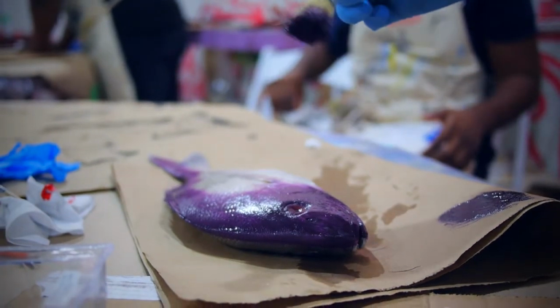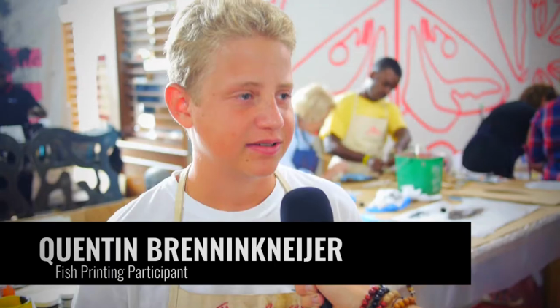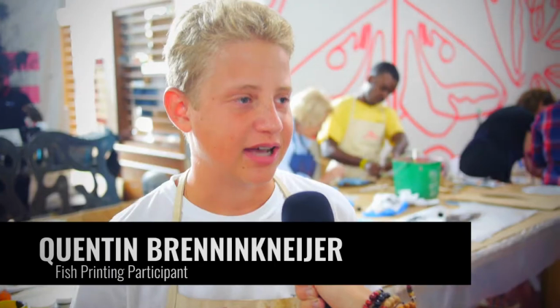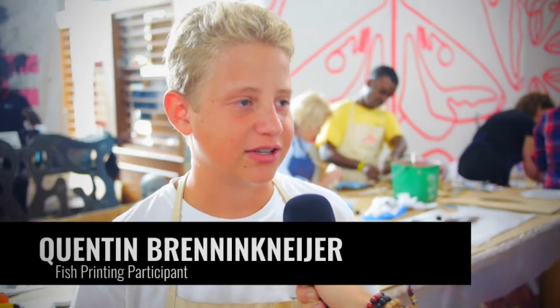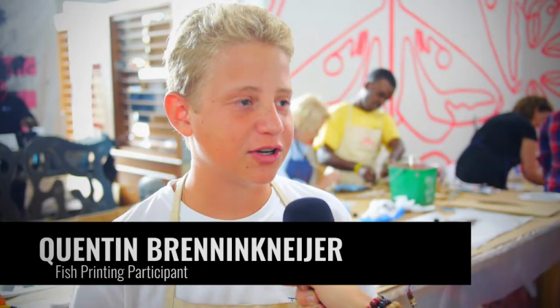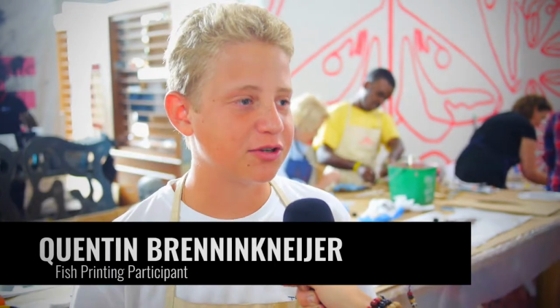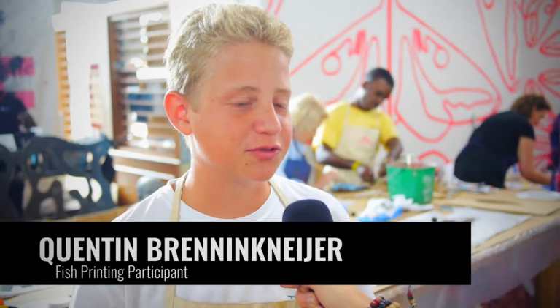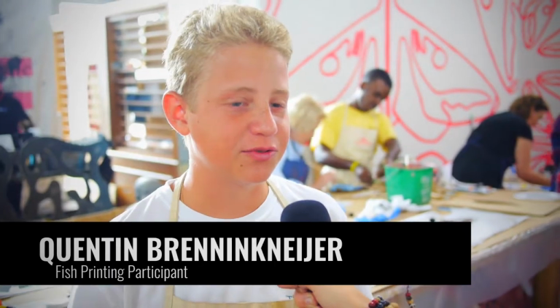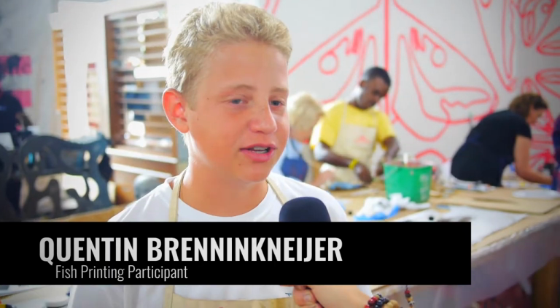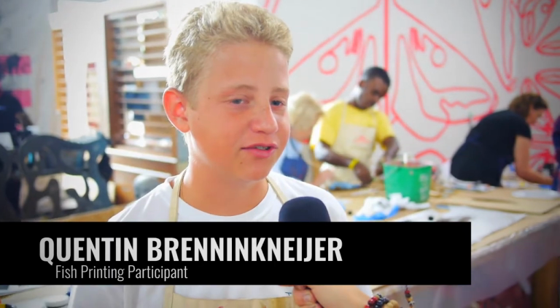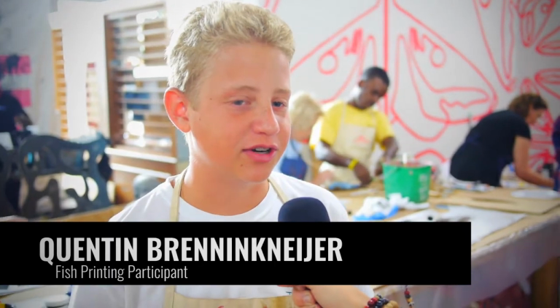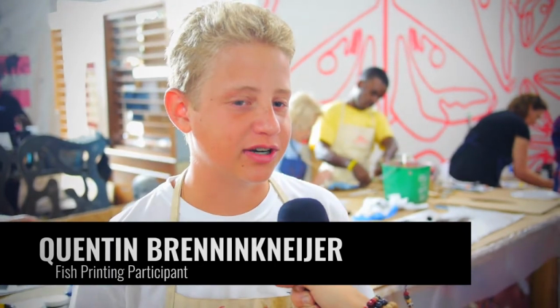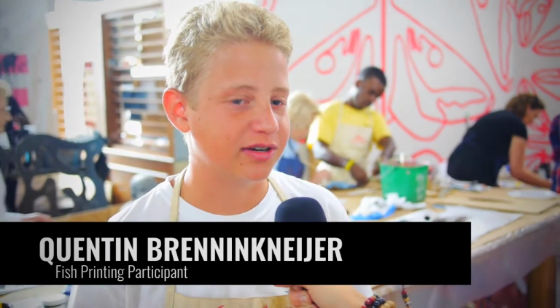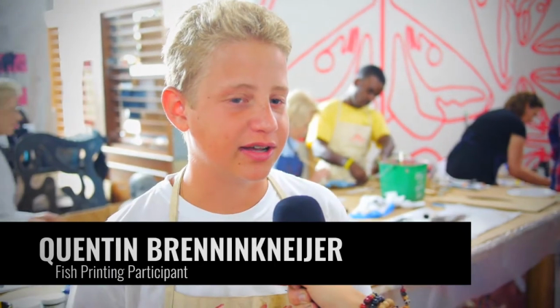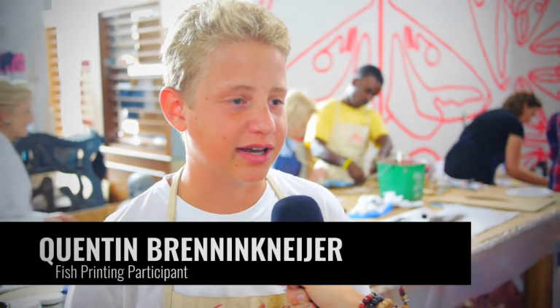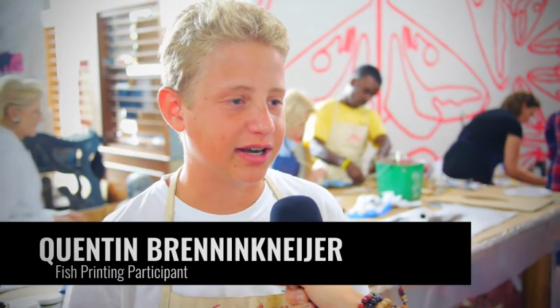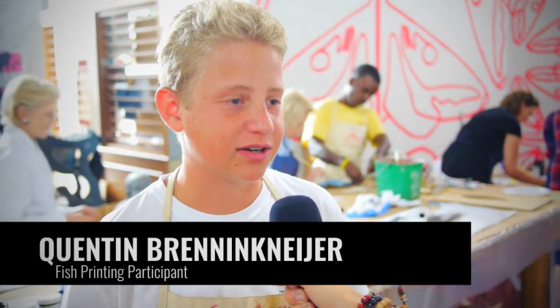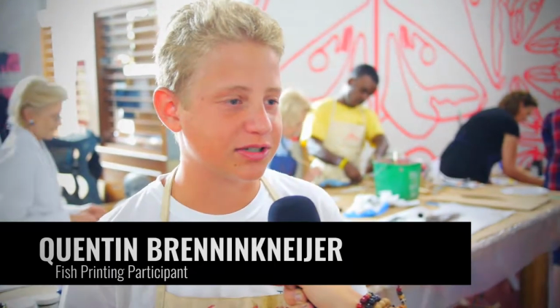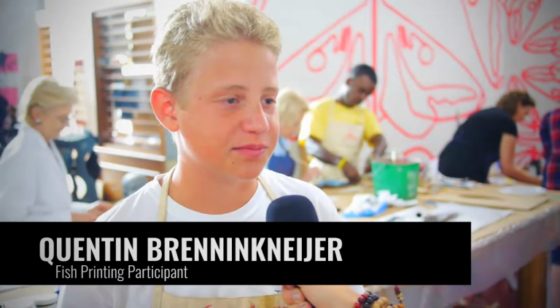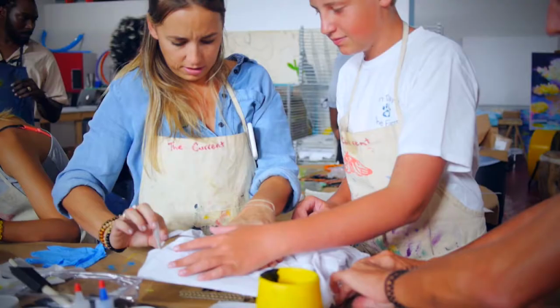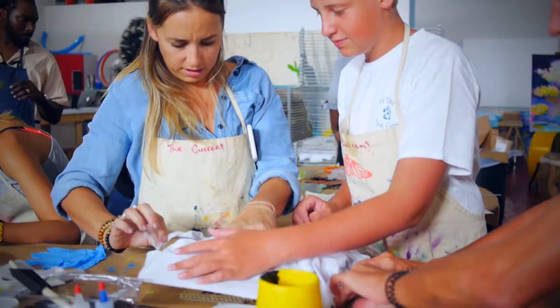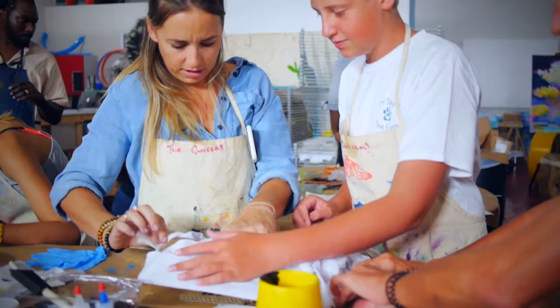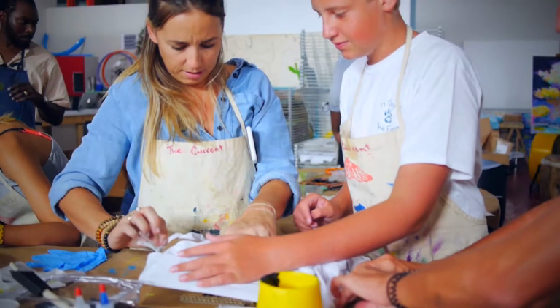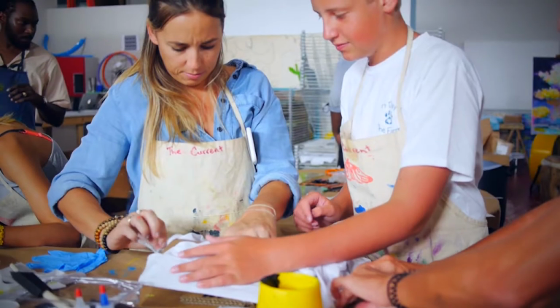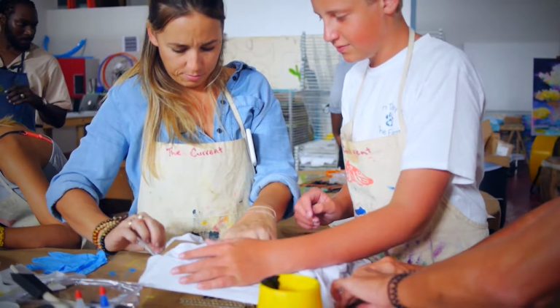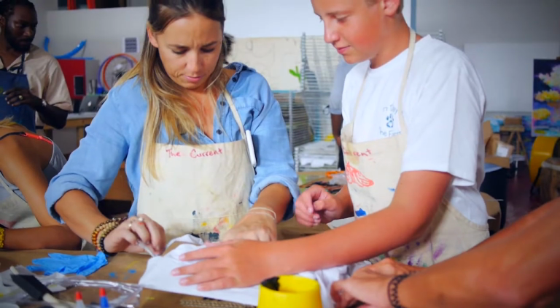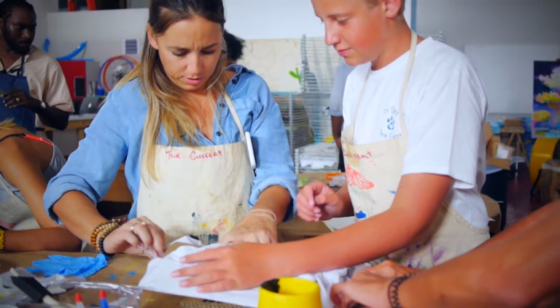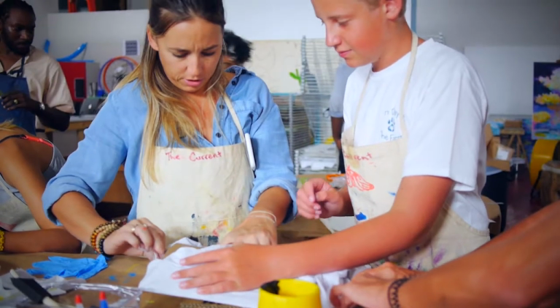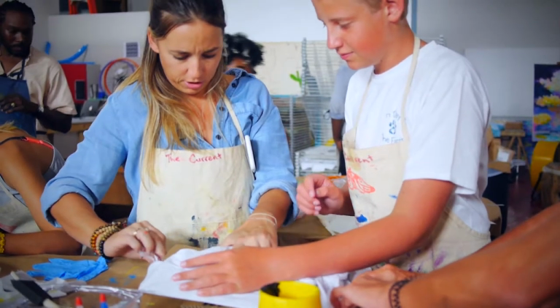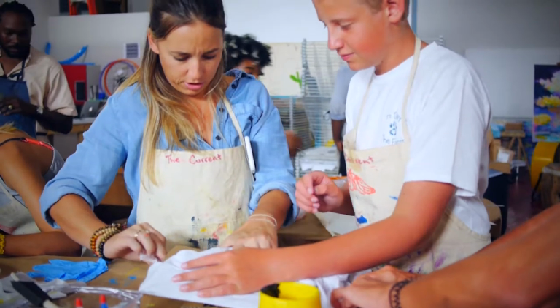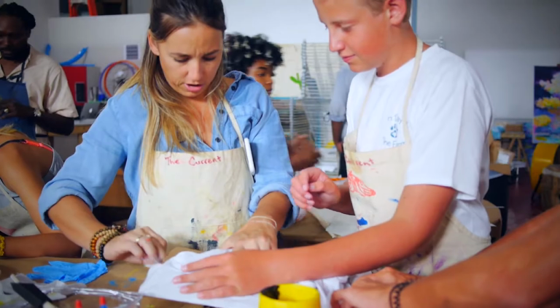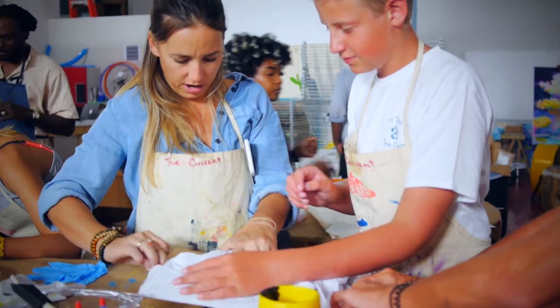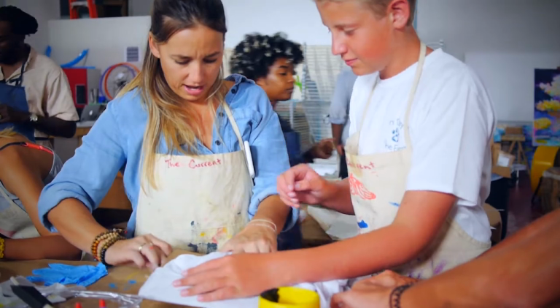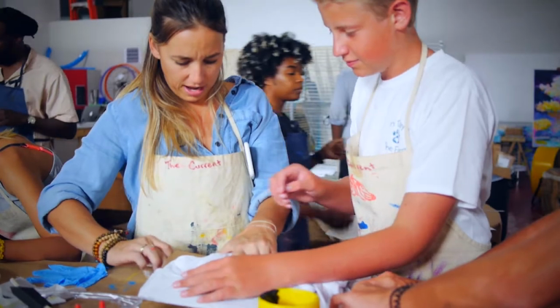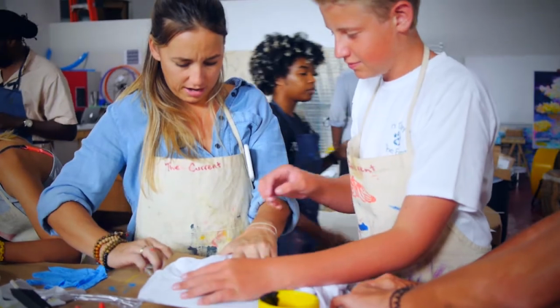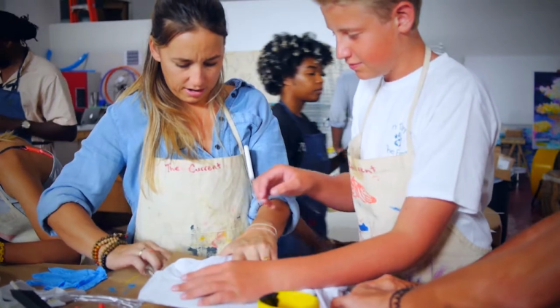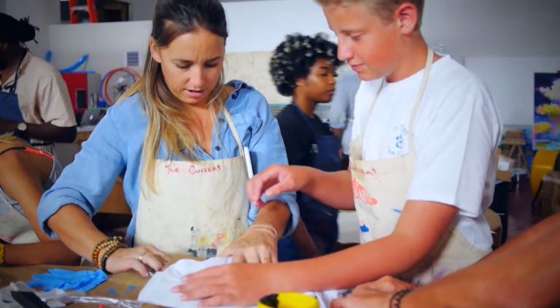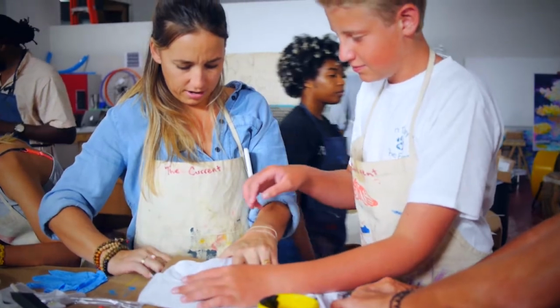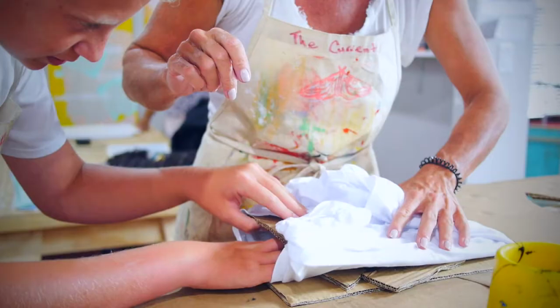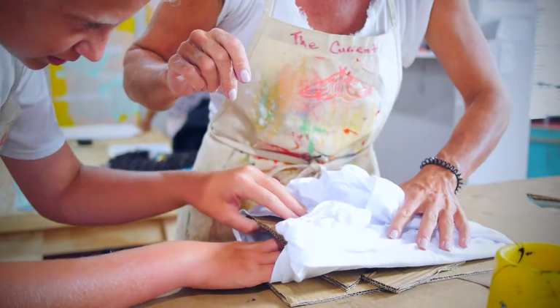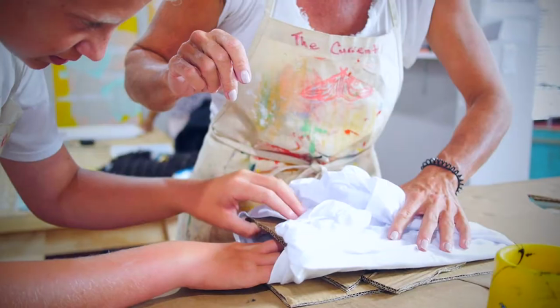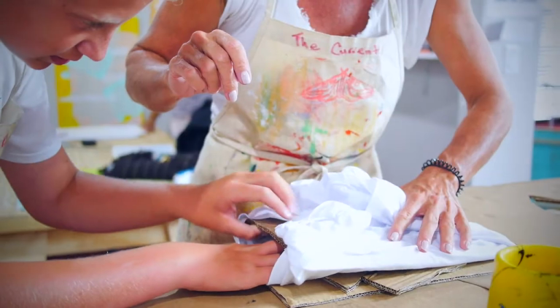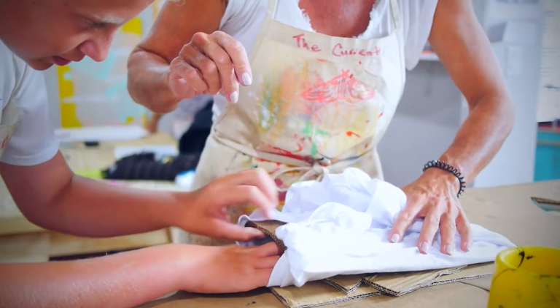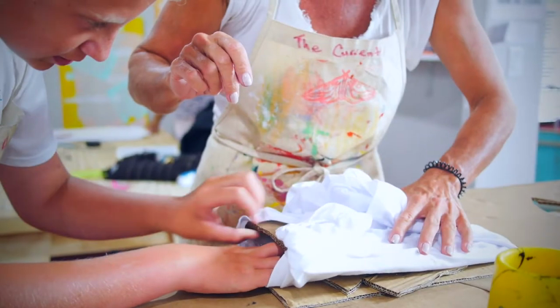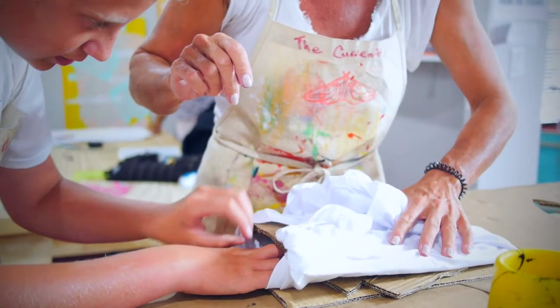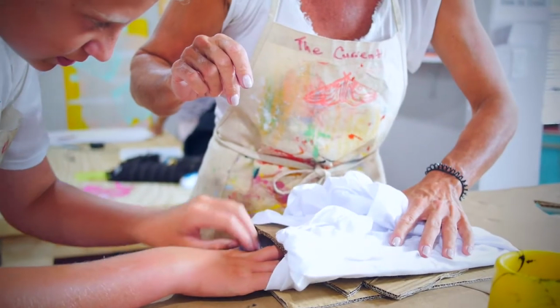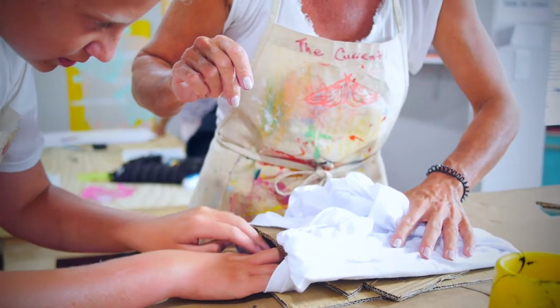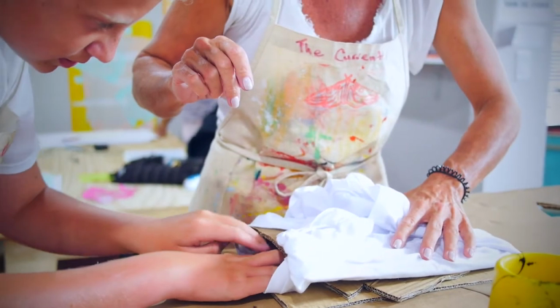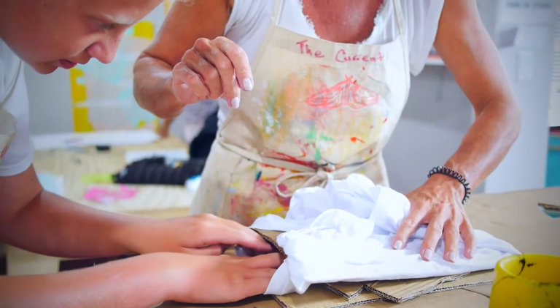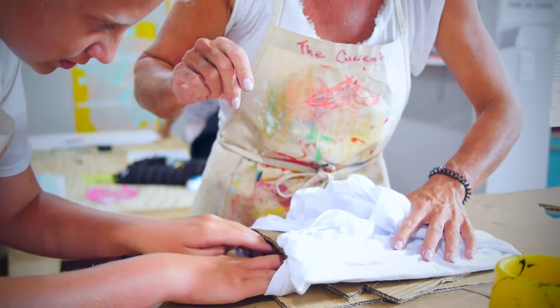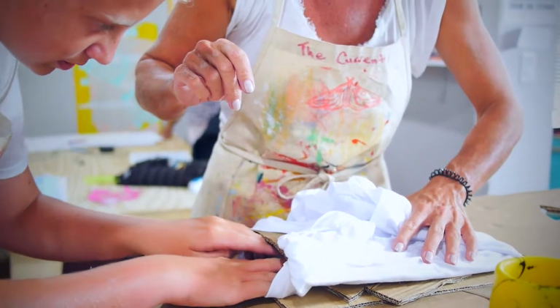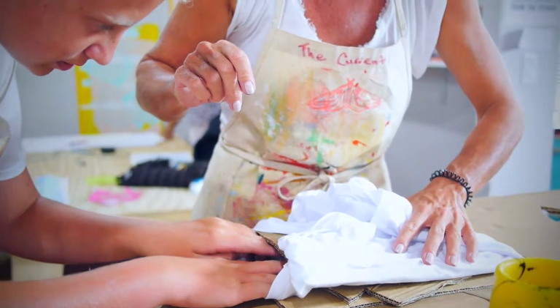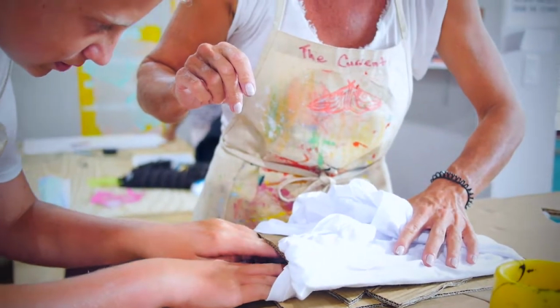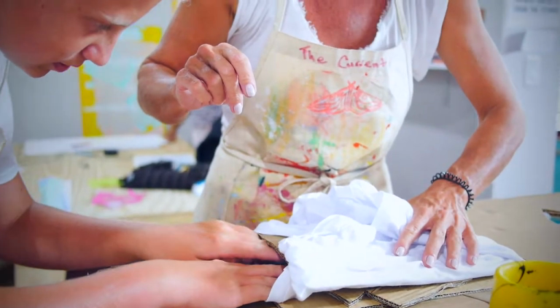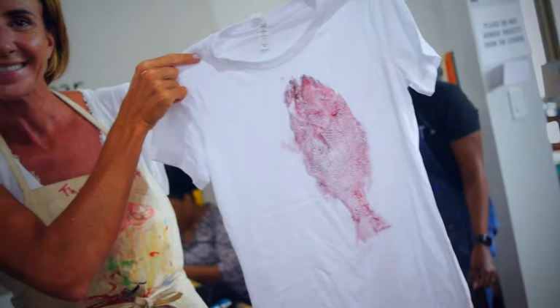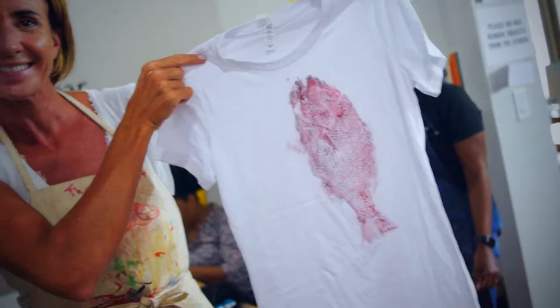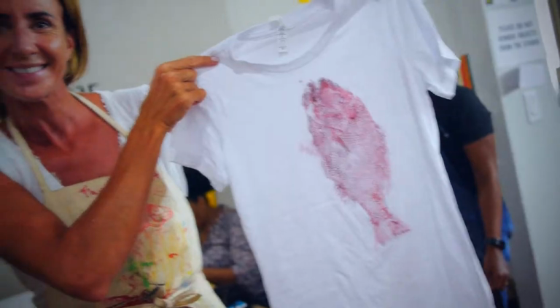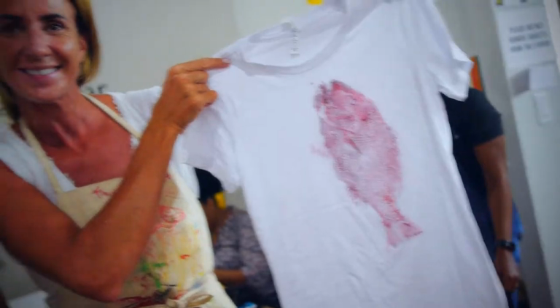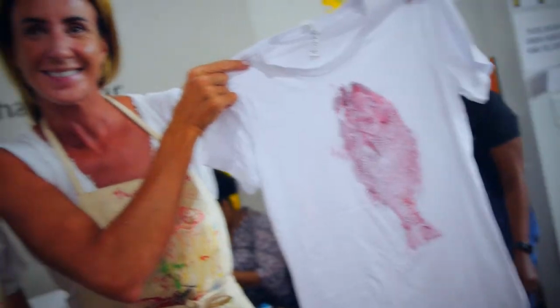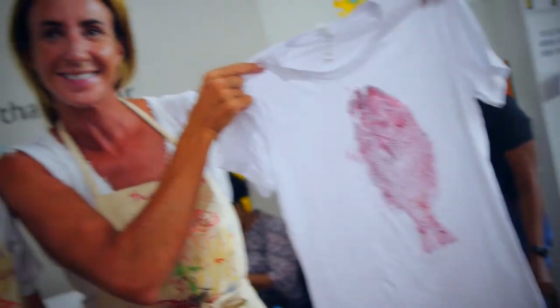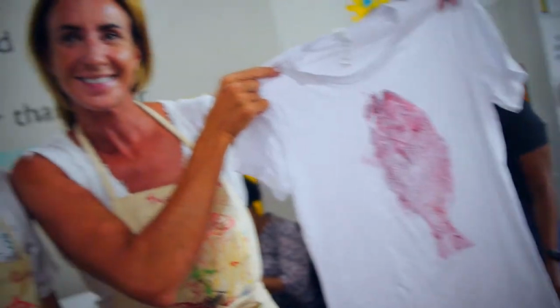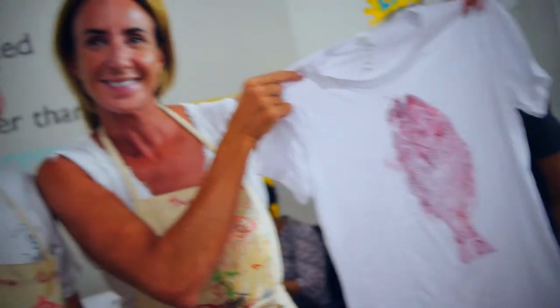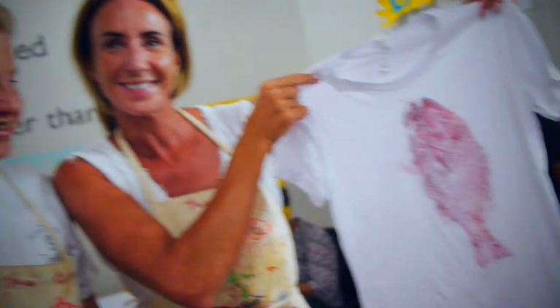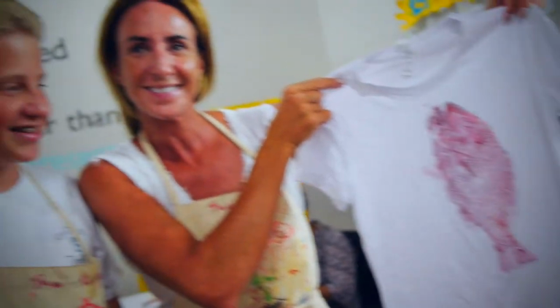I thought it was really fun, and I got to meet an artist and got to spend some quality time with my cousins.